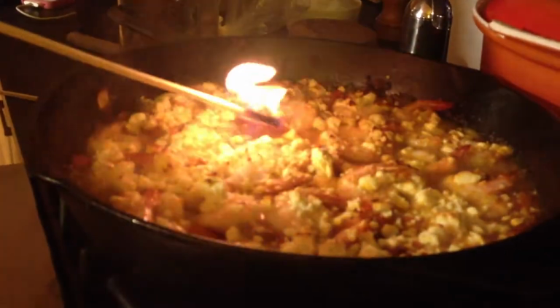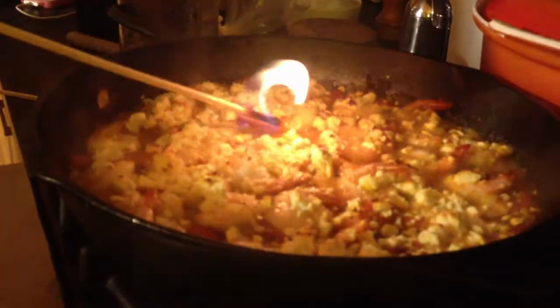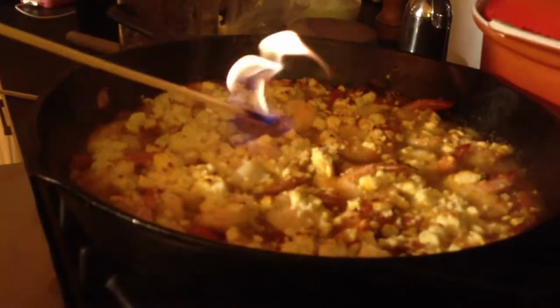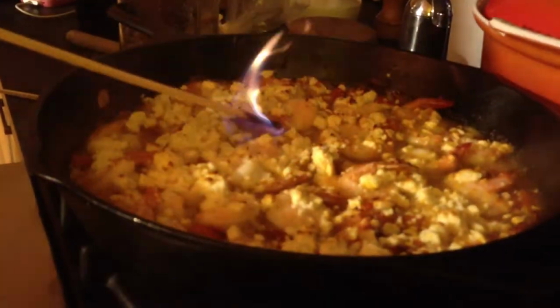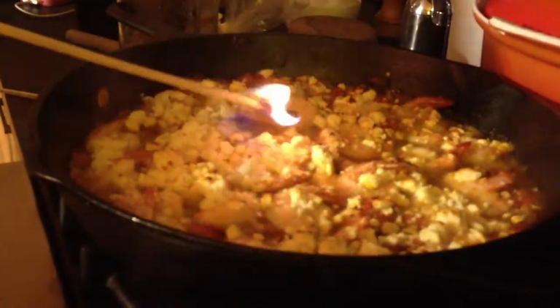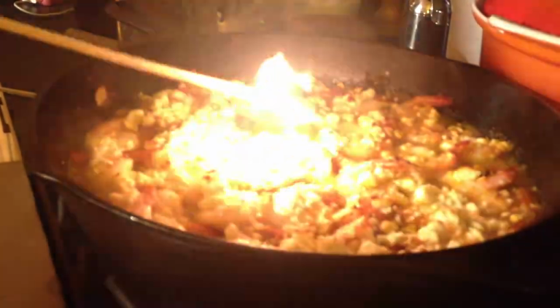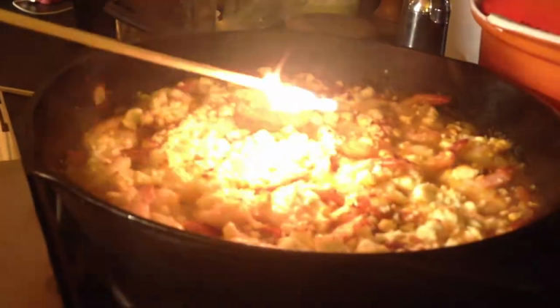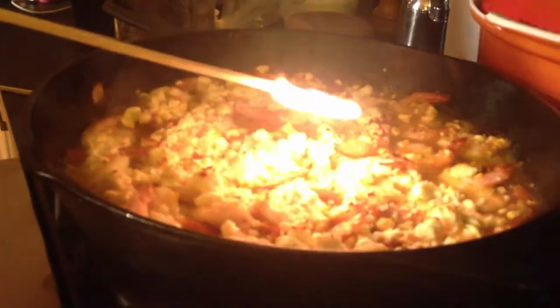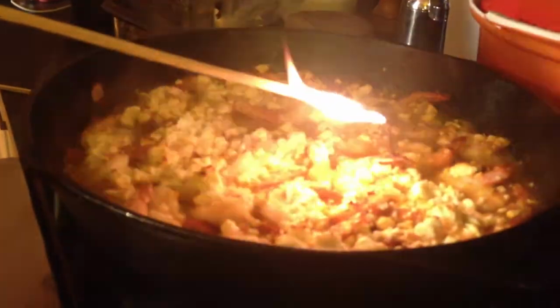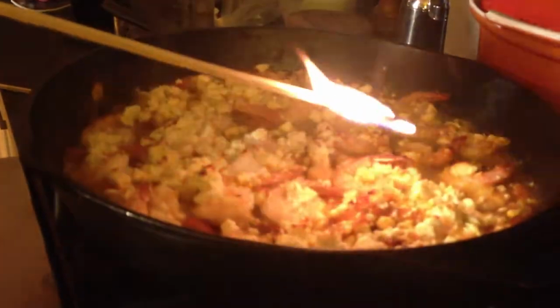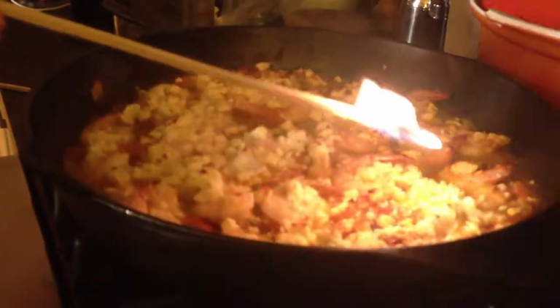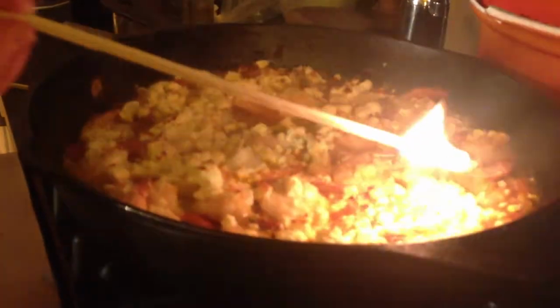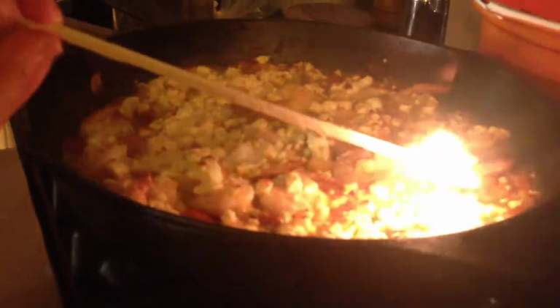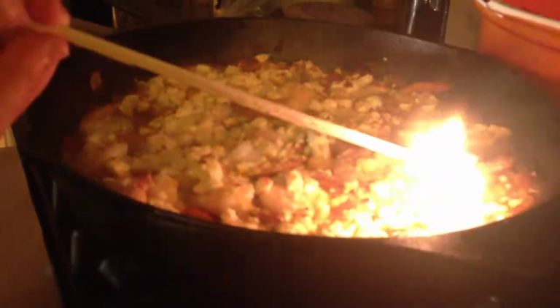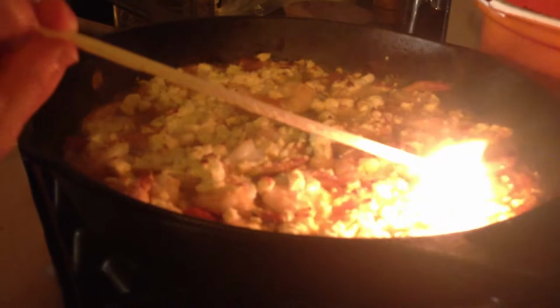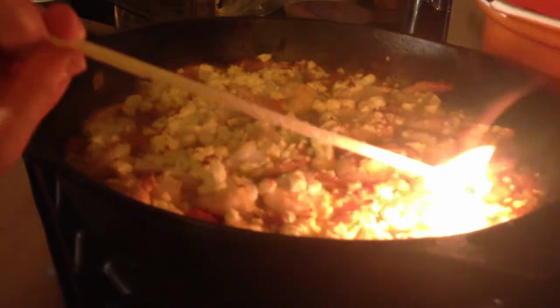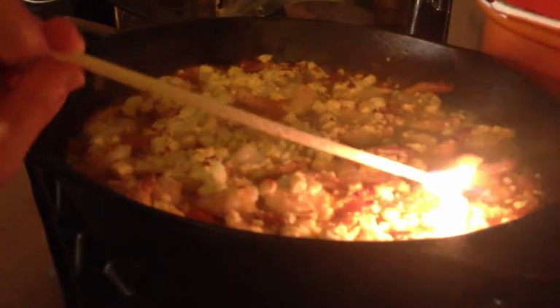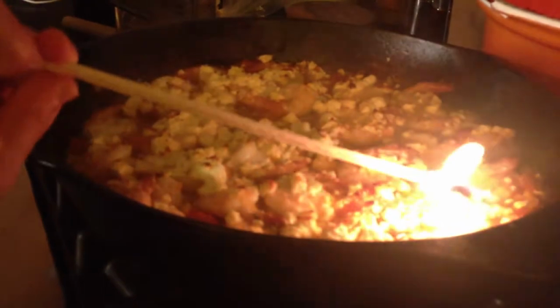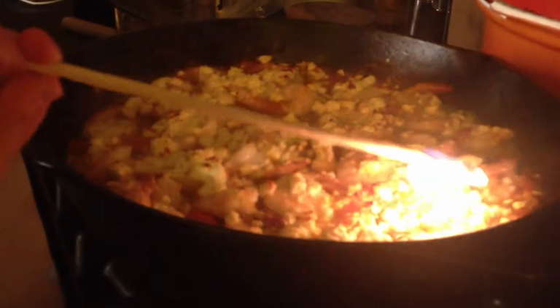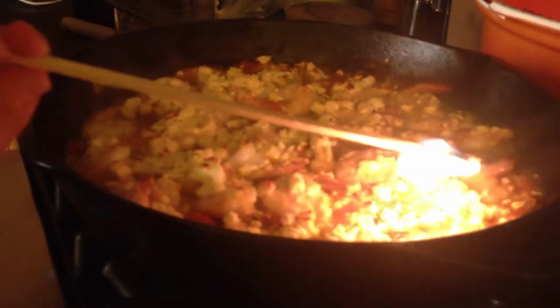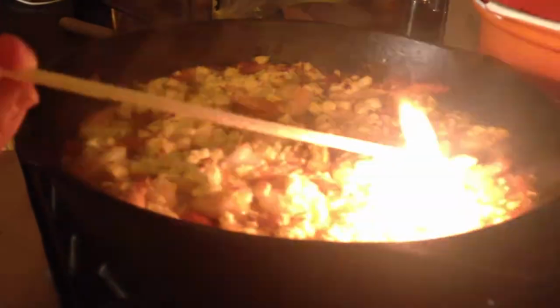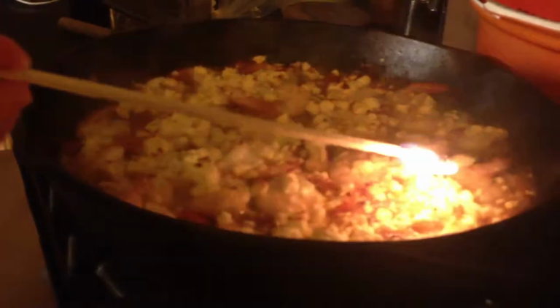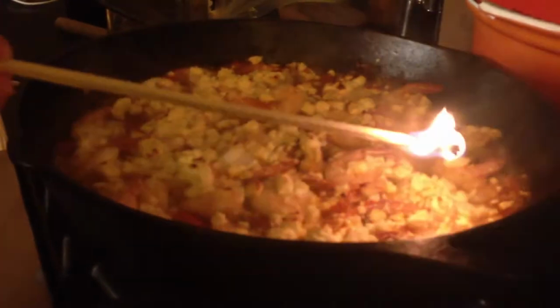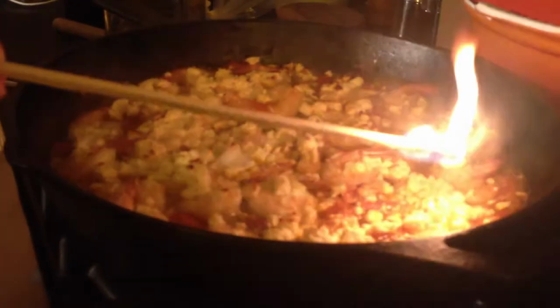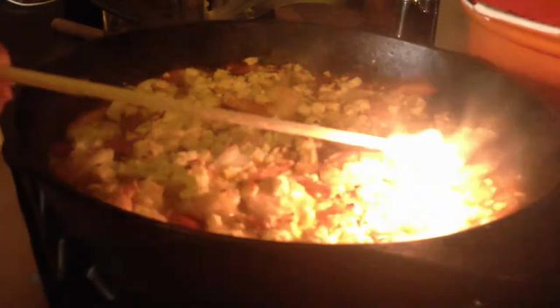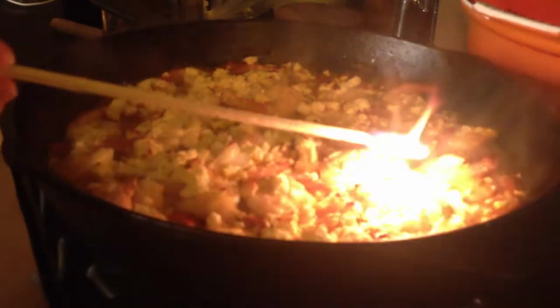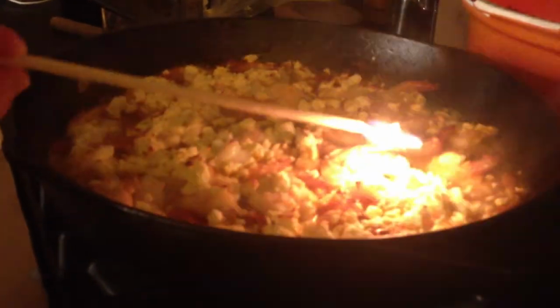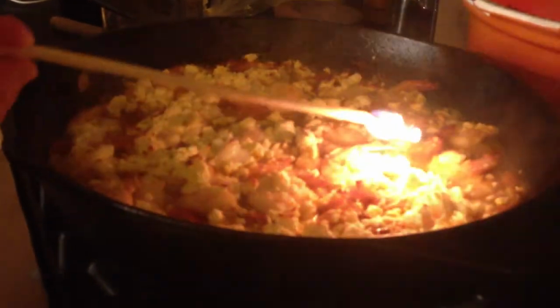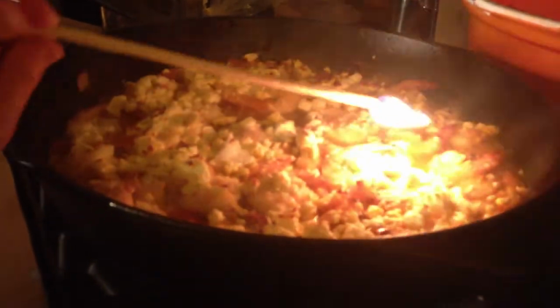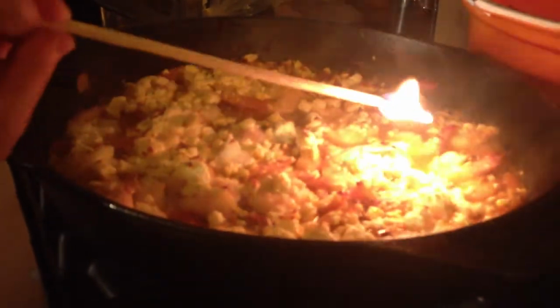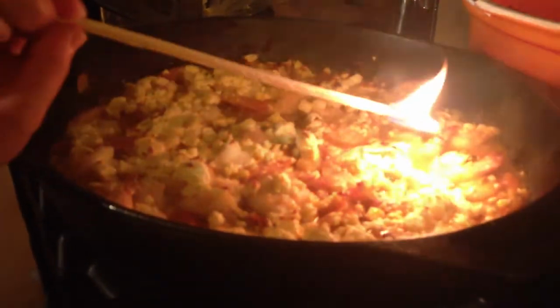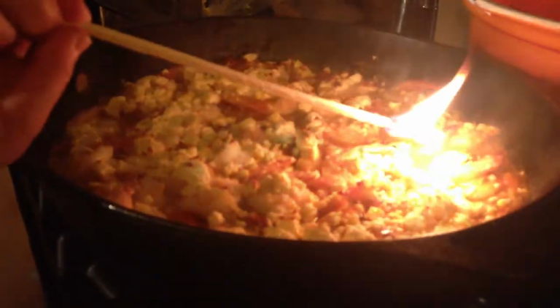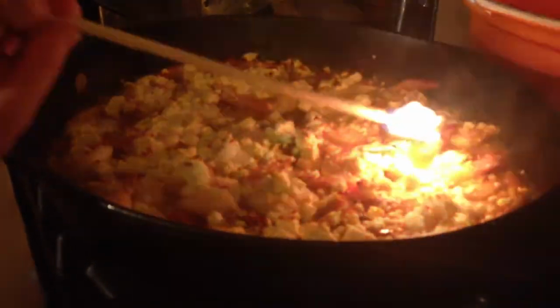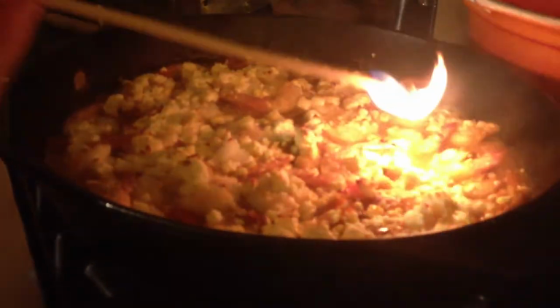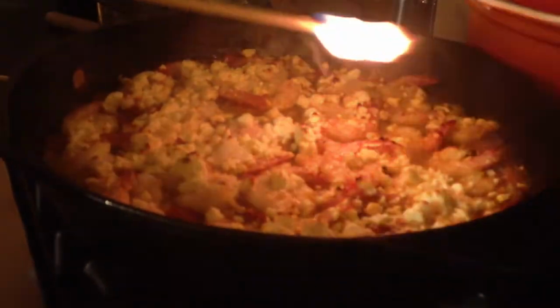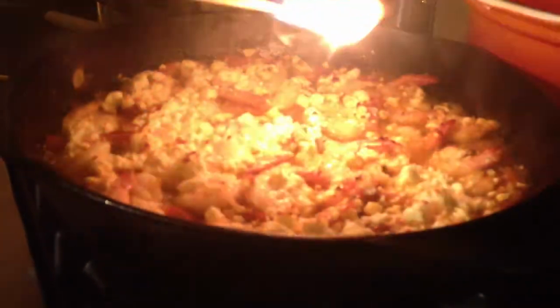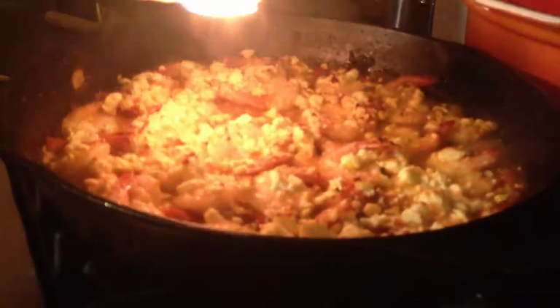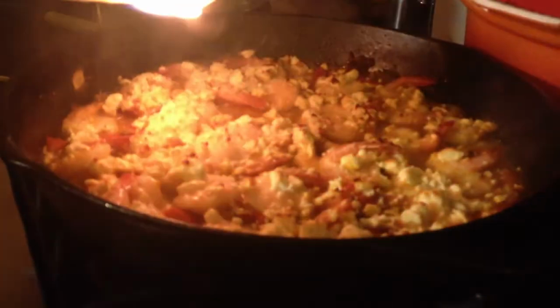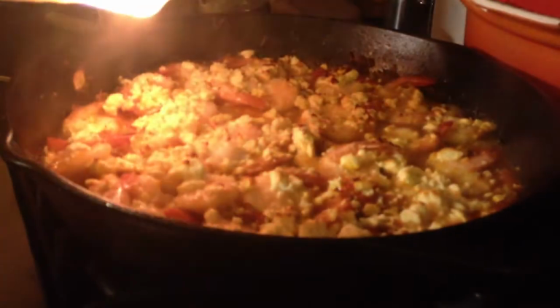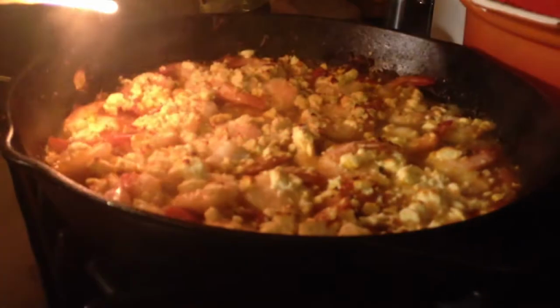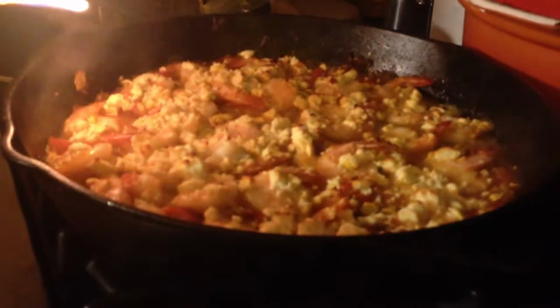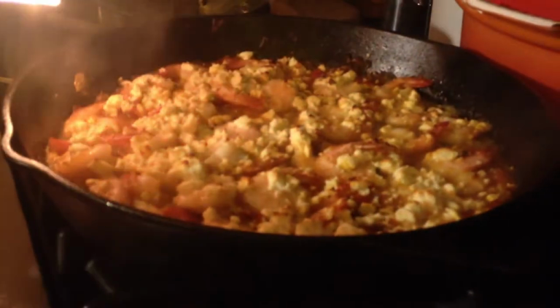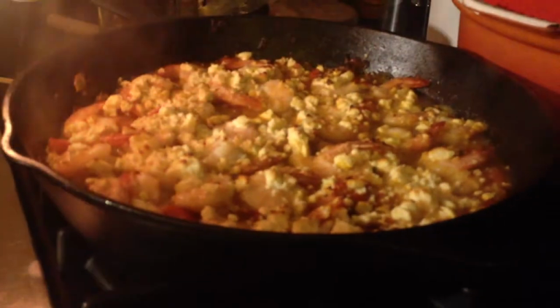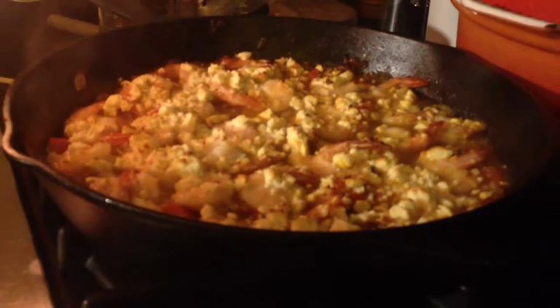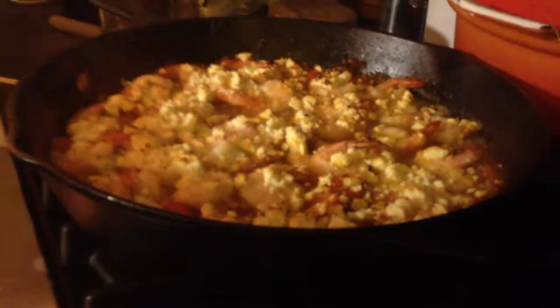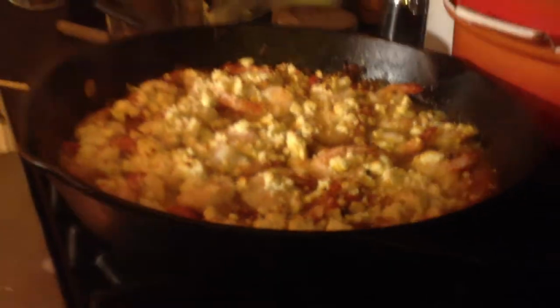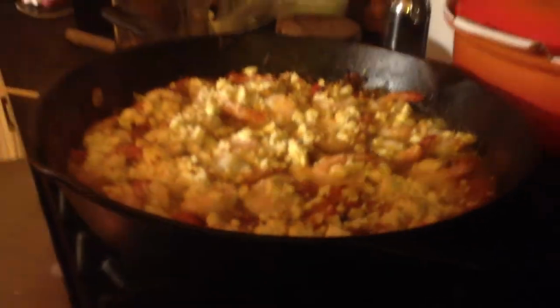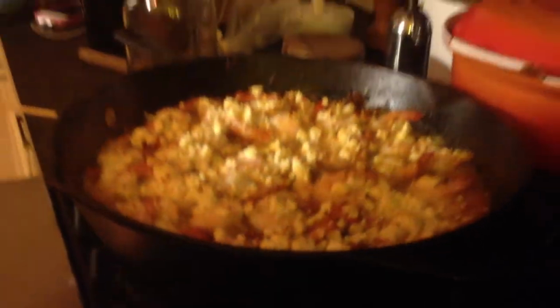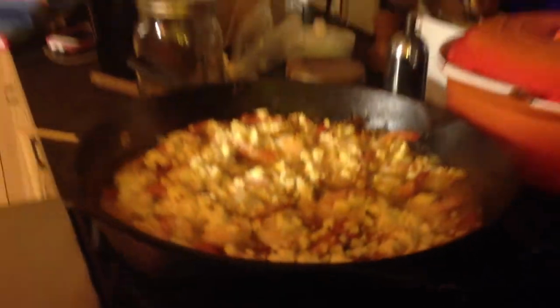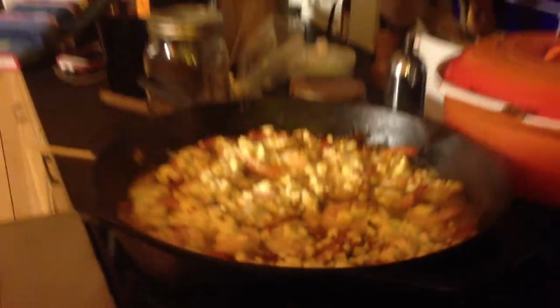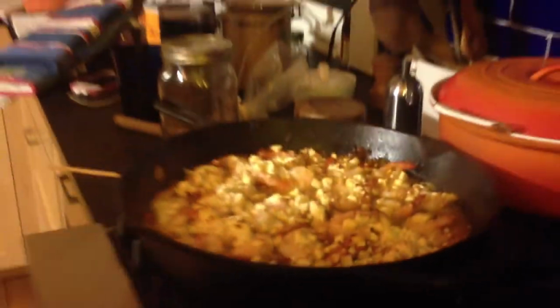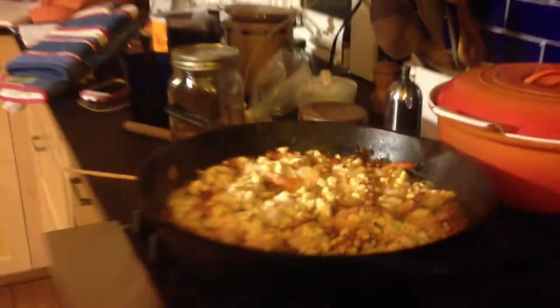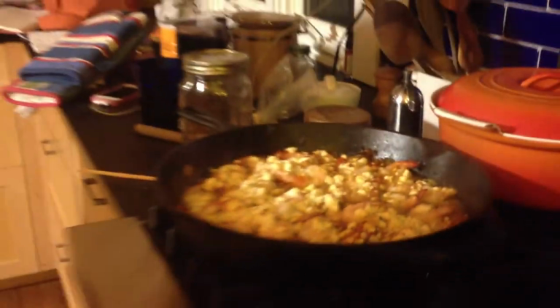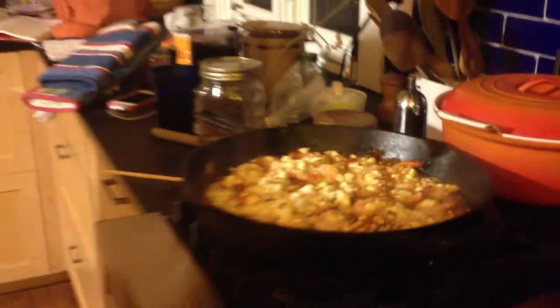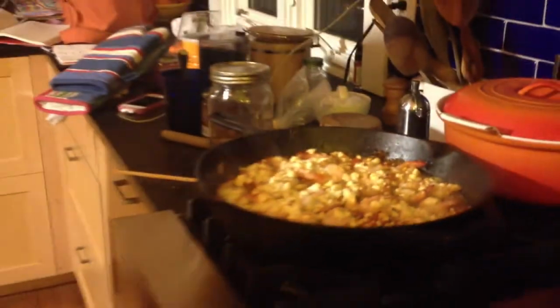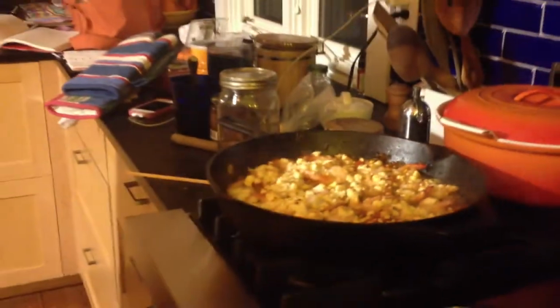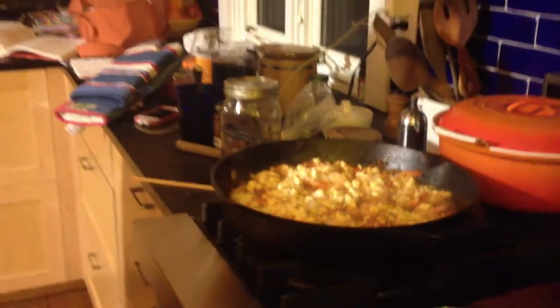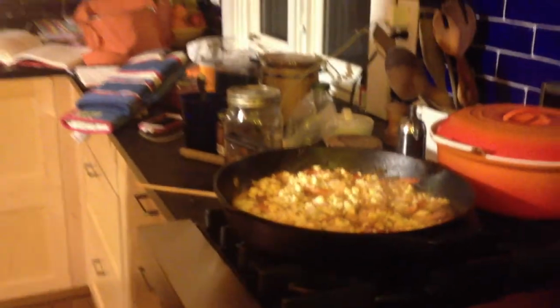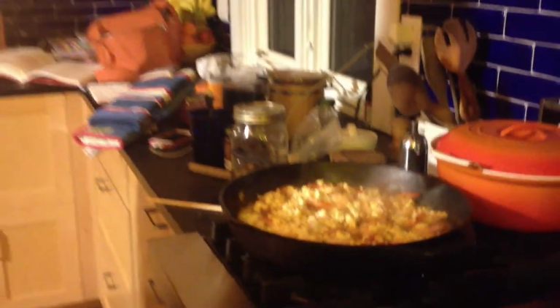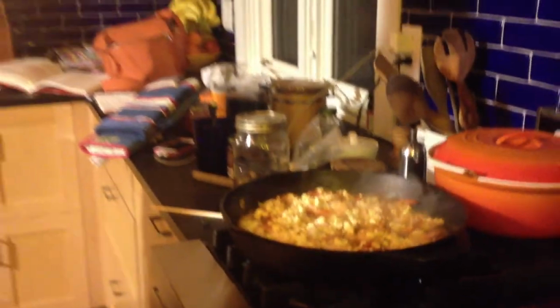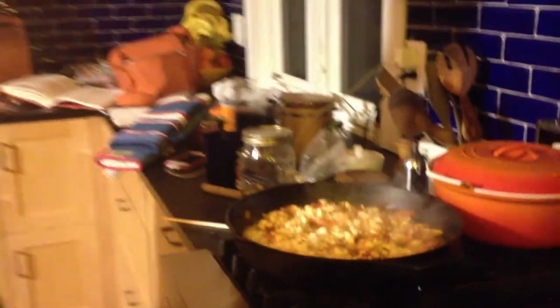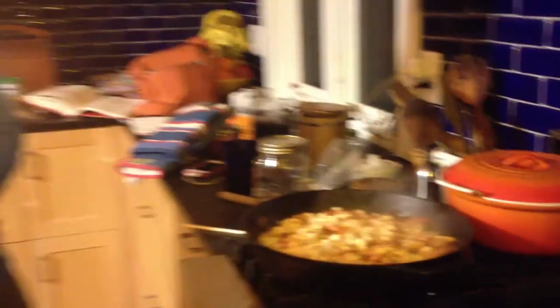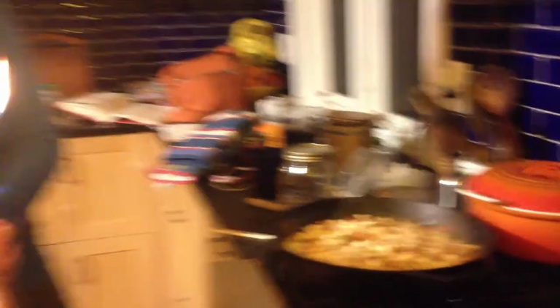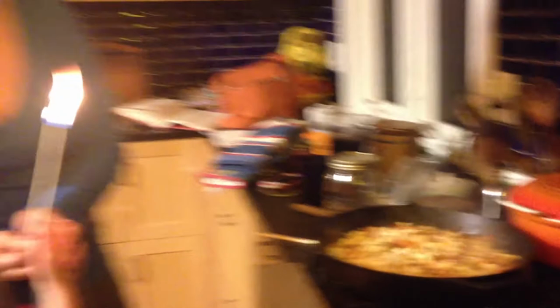And that was it, guys. Okay, so serve it flaming at the table.